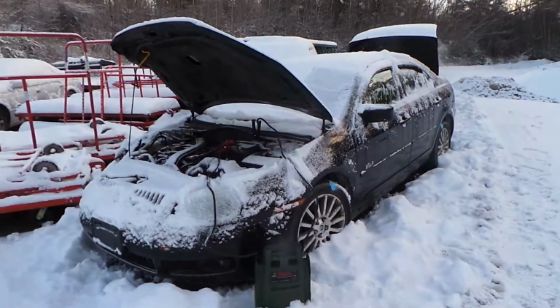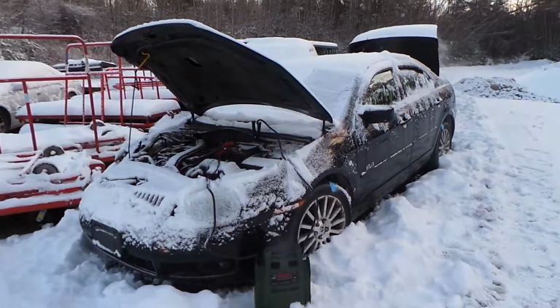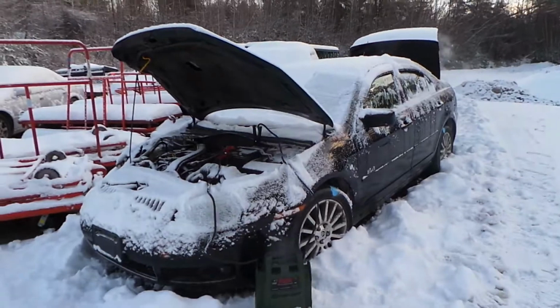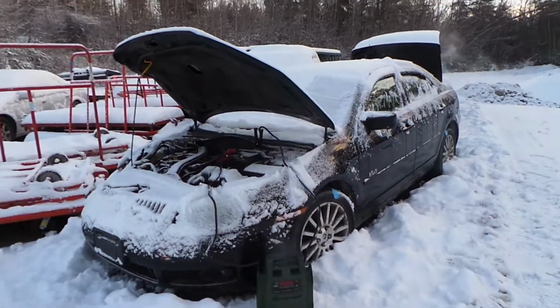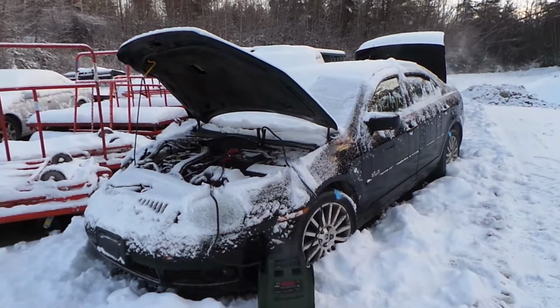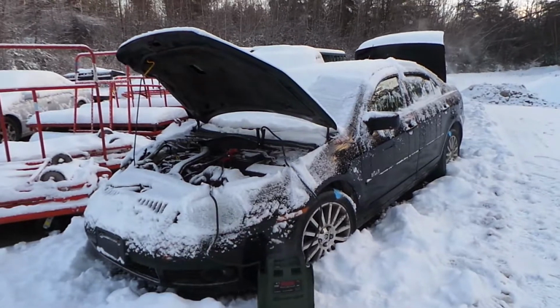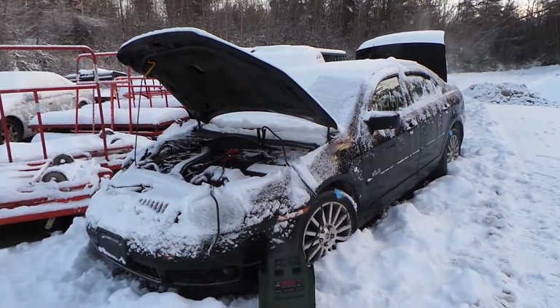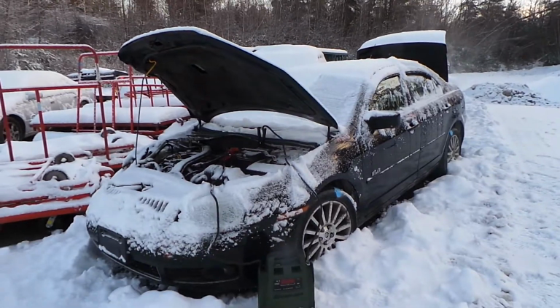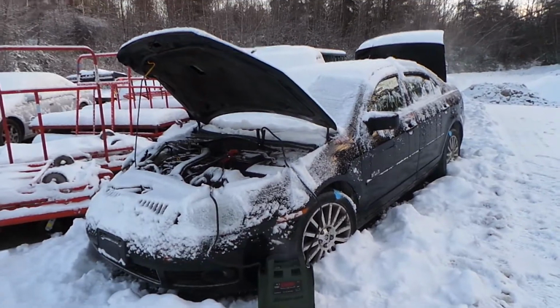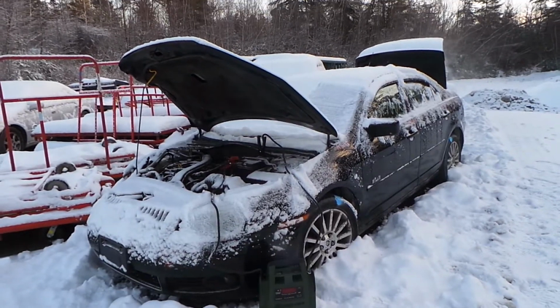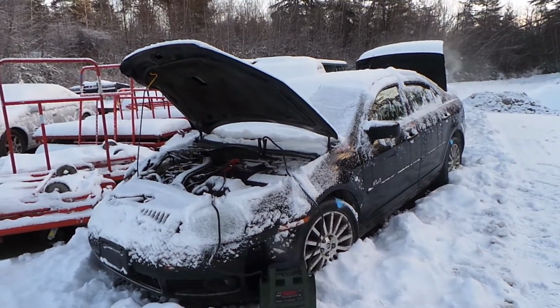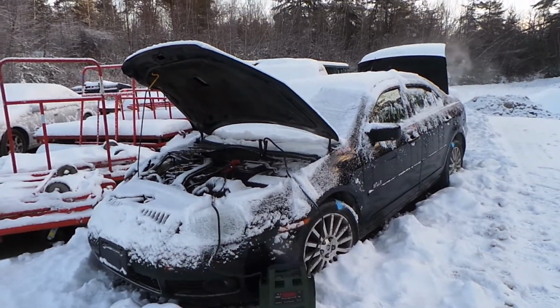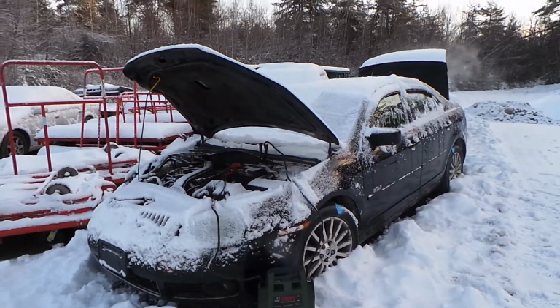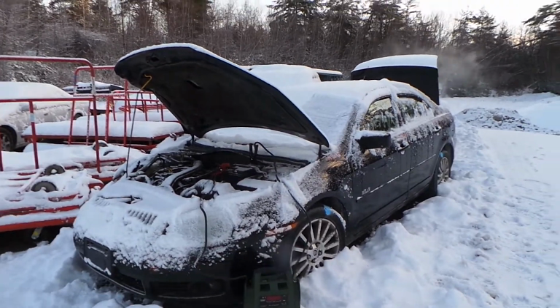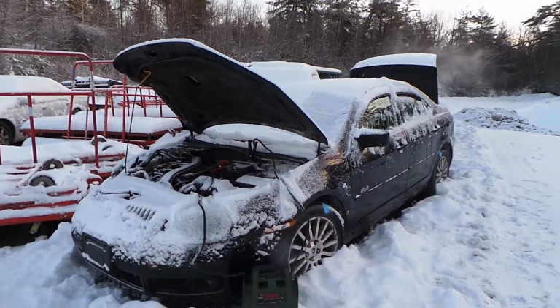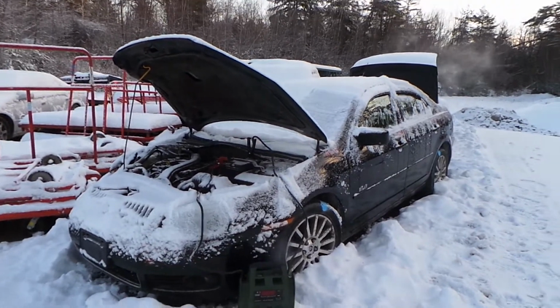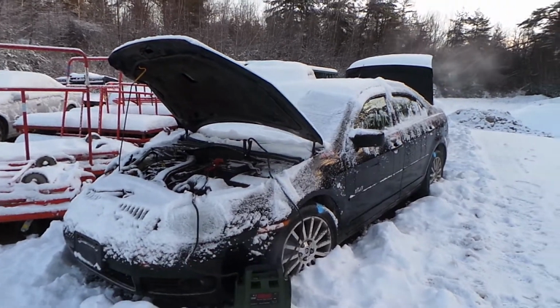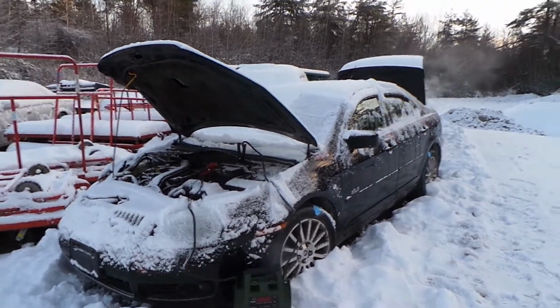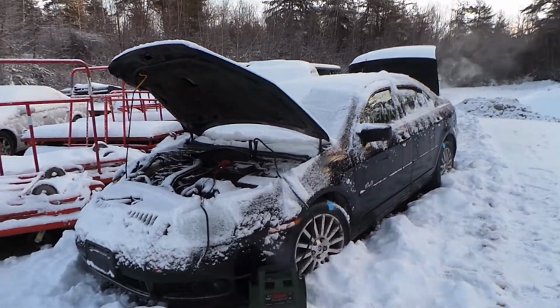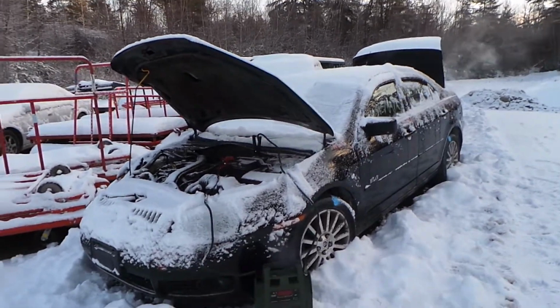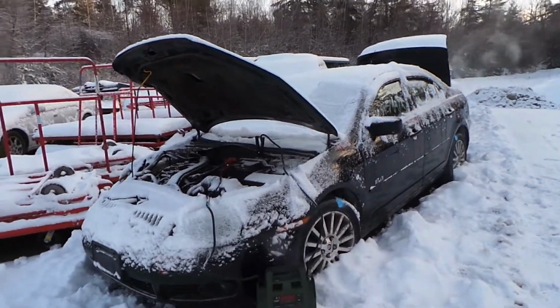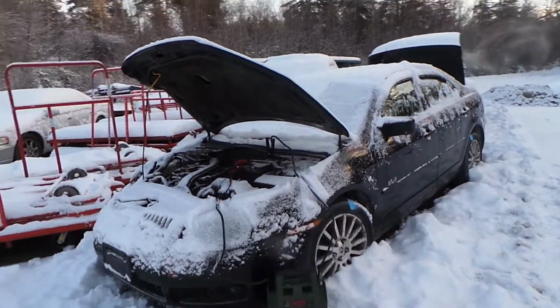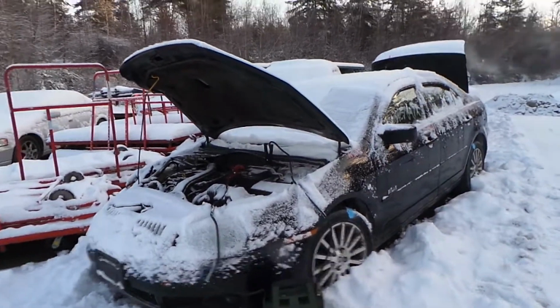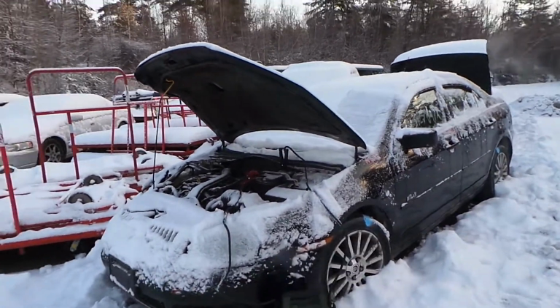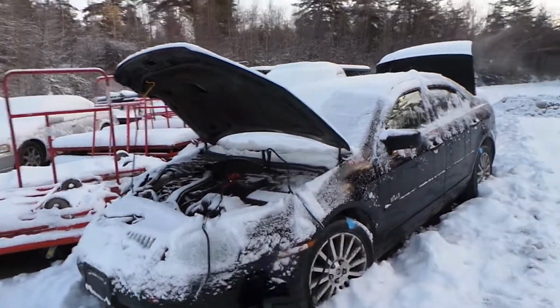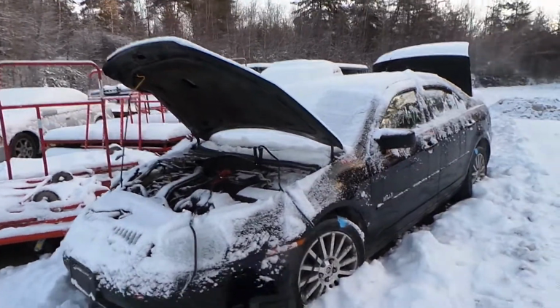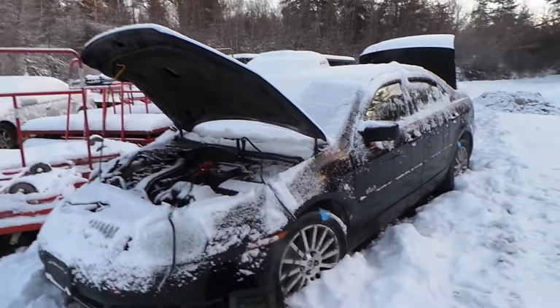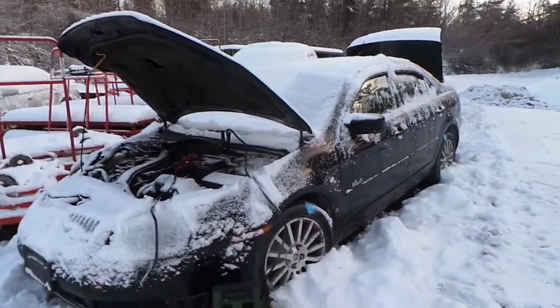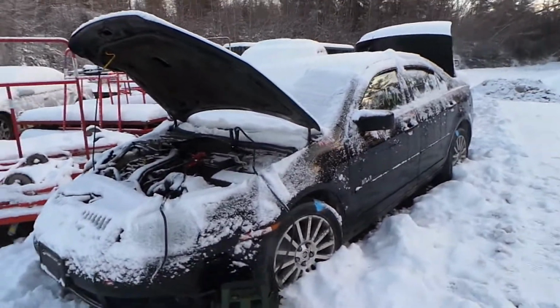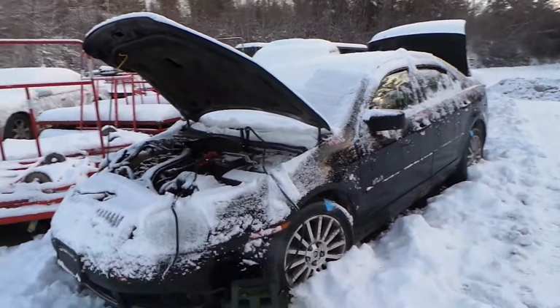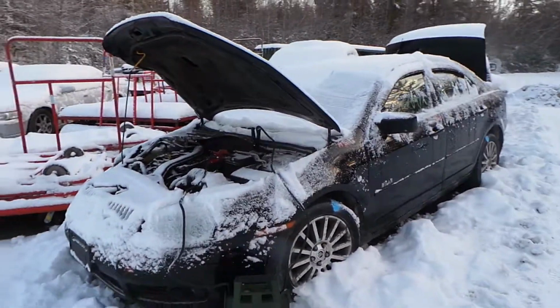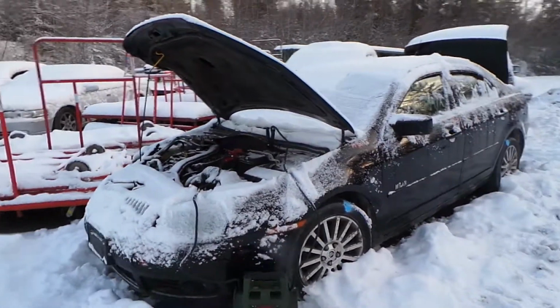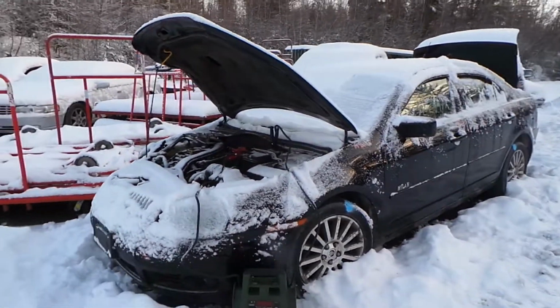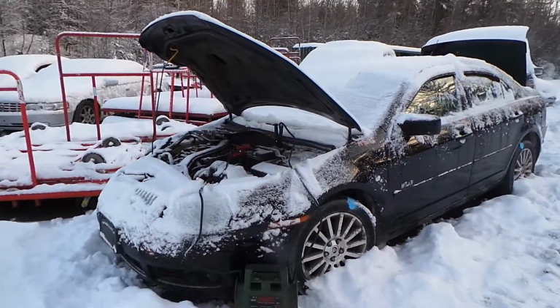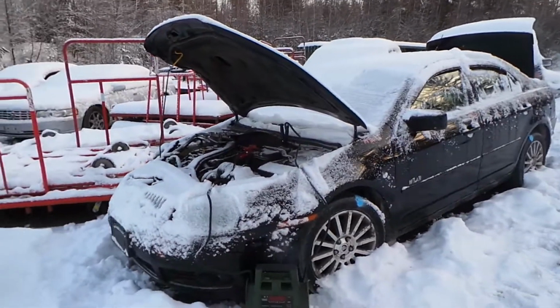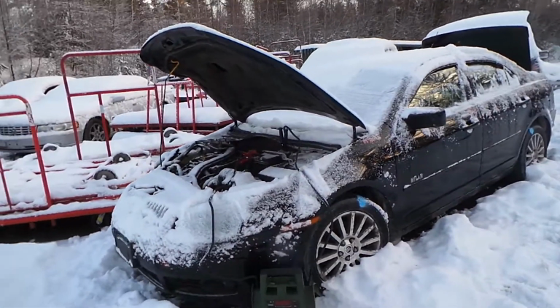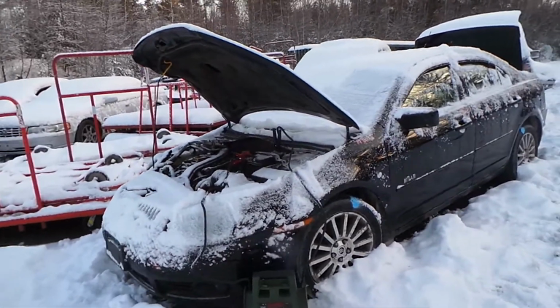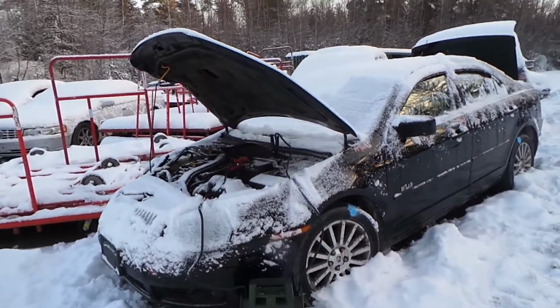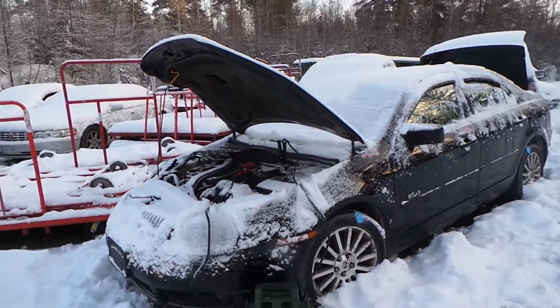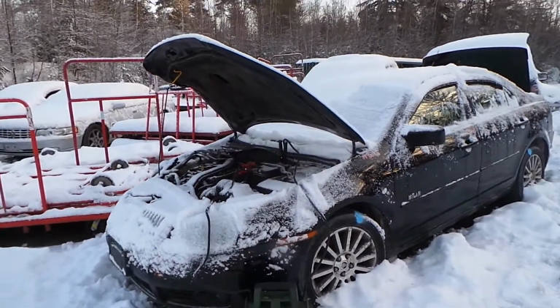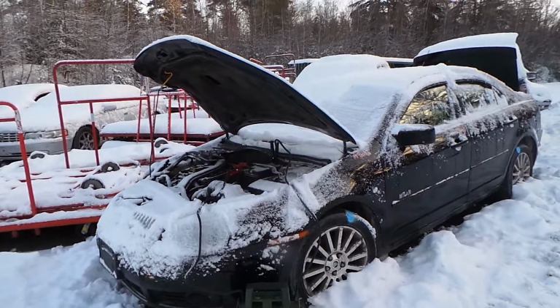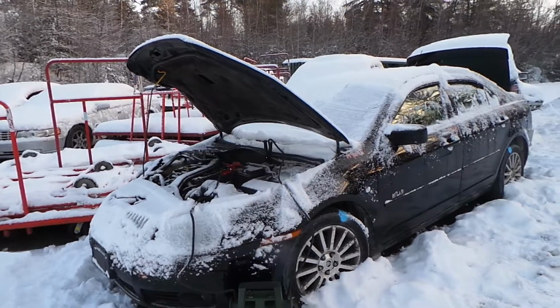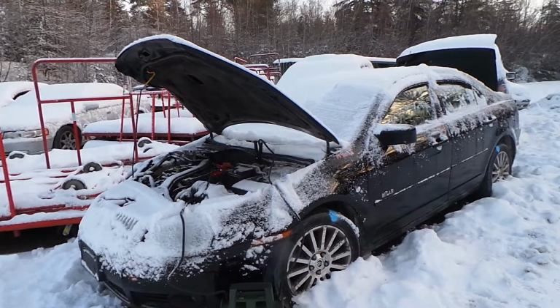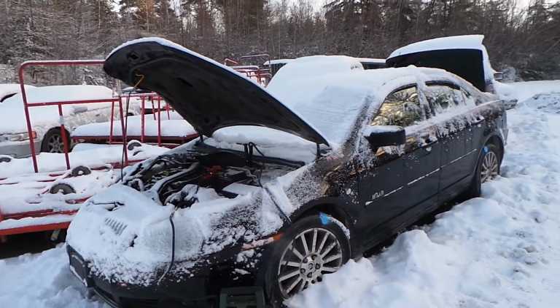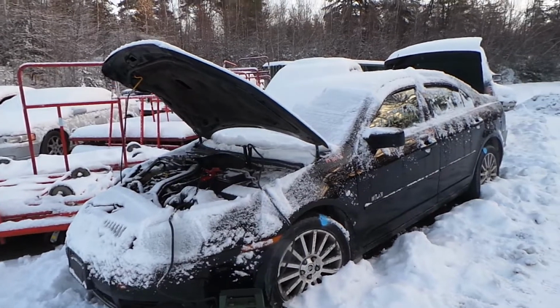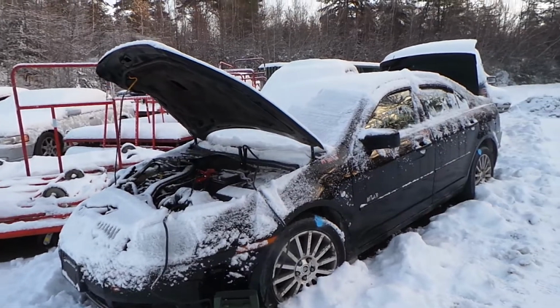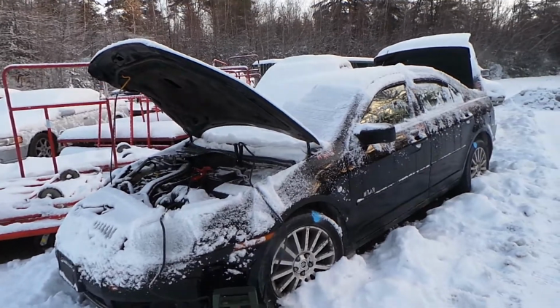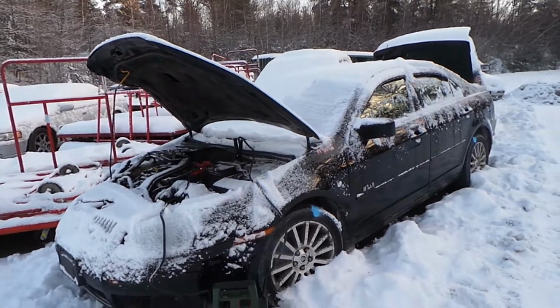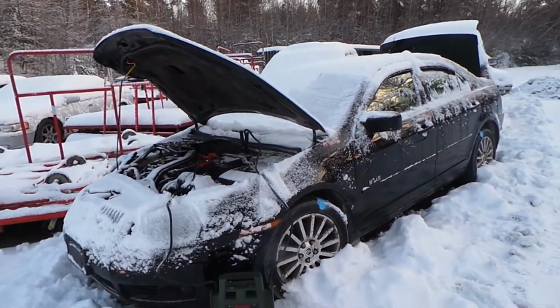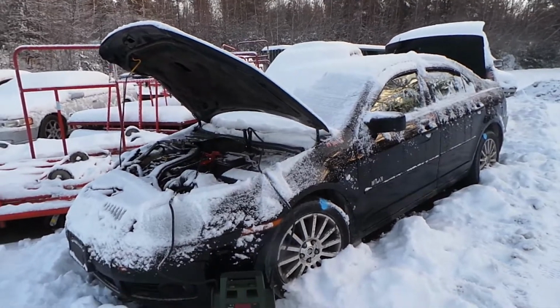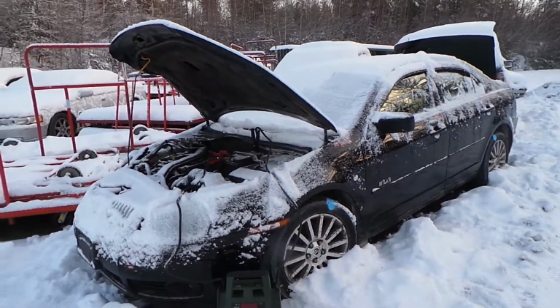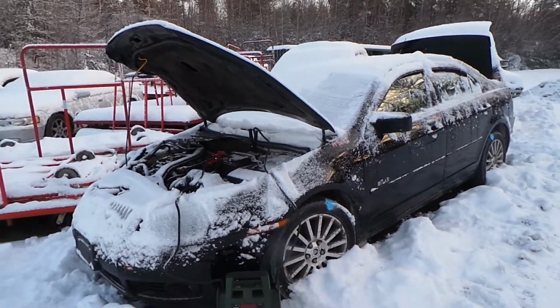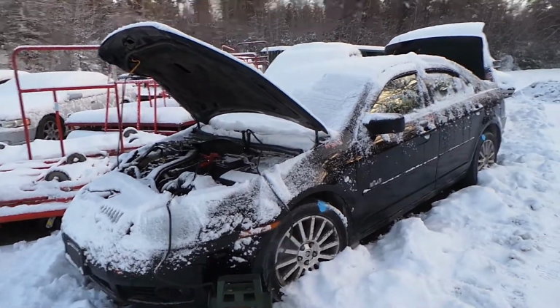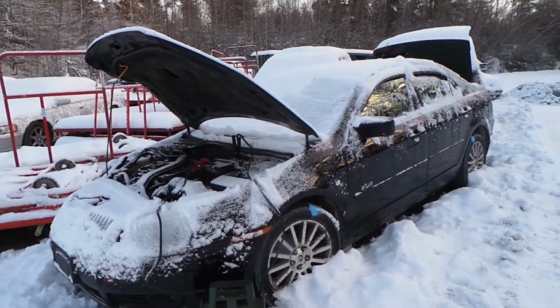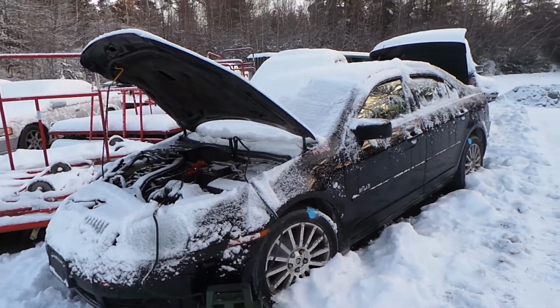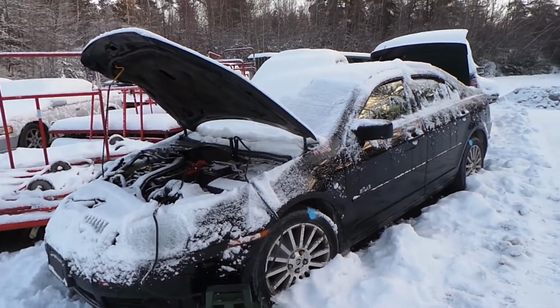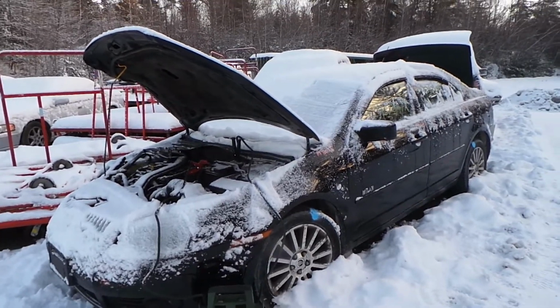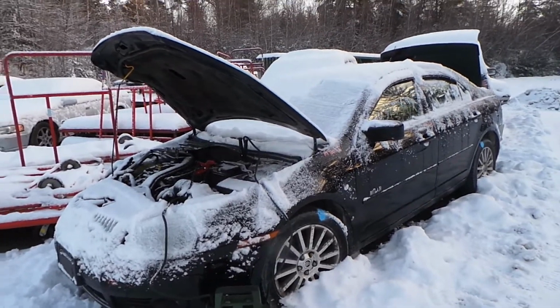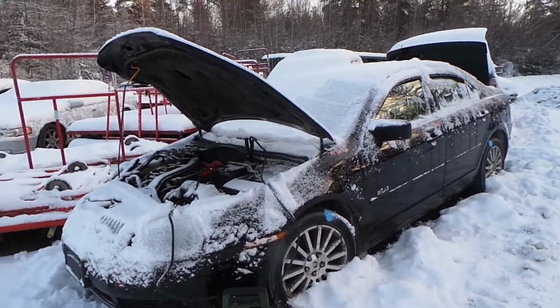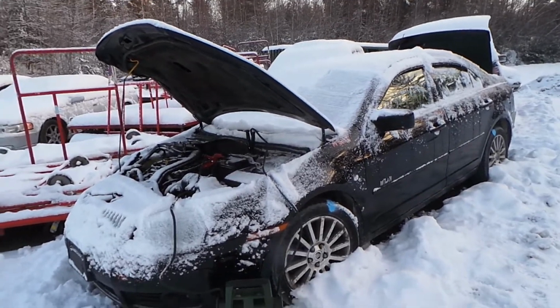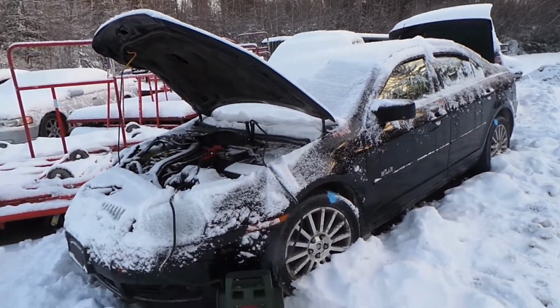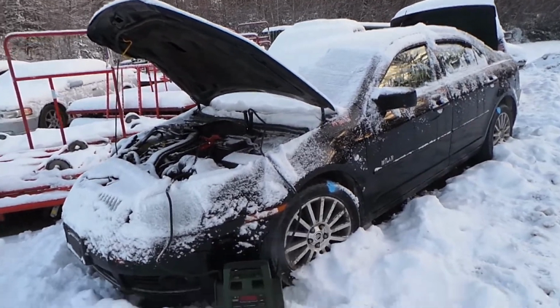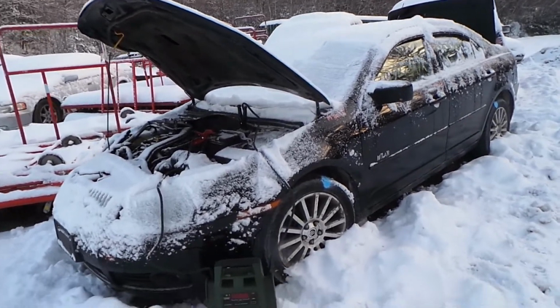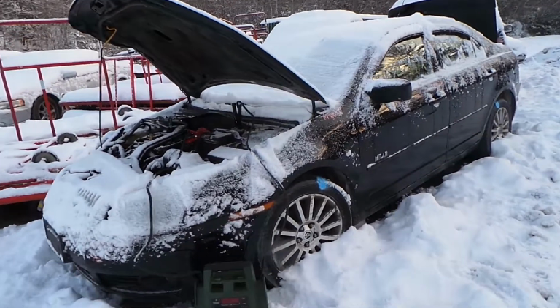Hi, this is Alex with New England Auto & Trucker Circulars and today we are parting out a 2008 Mercury Milan, stock number M71075.